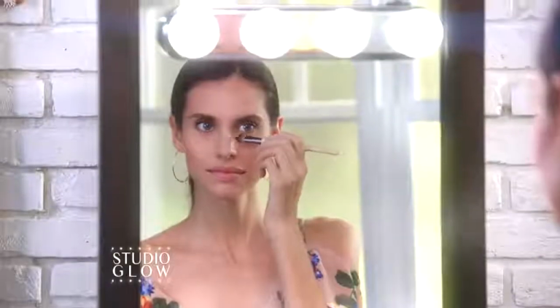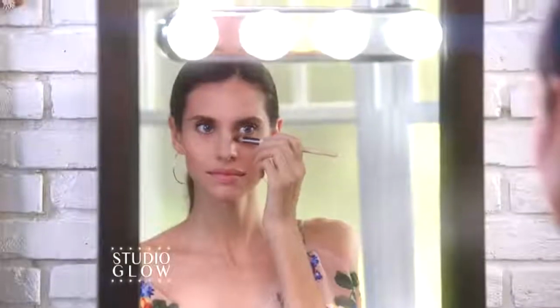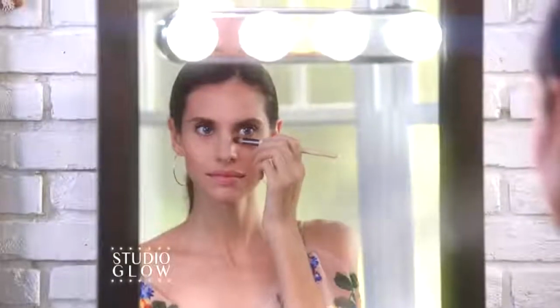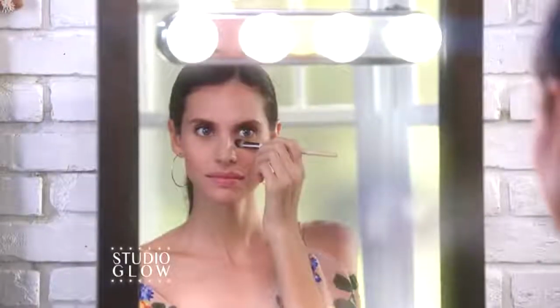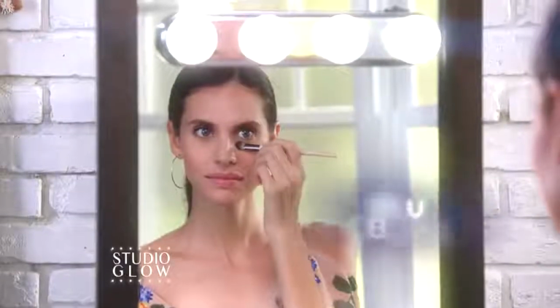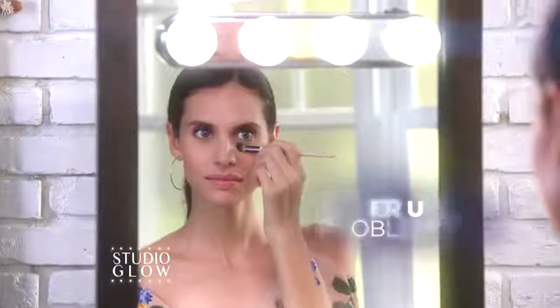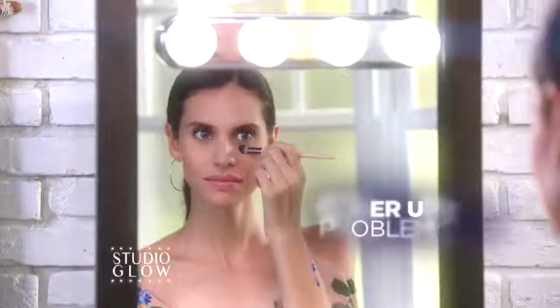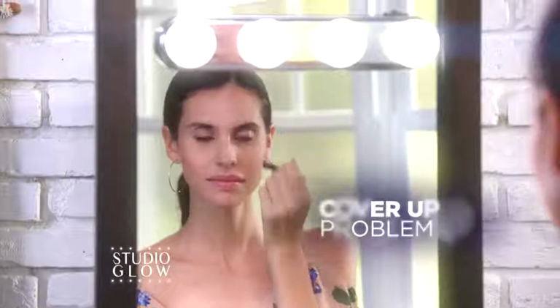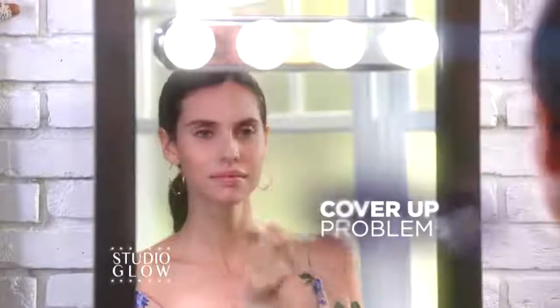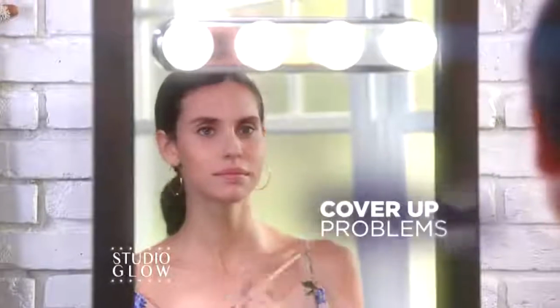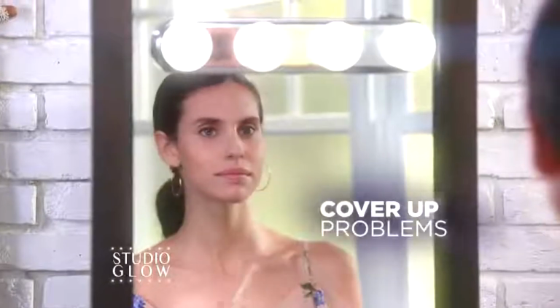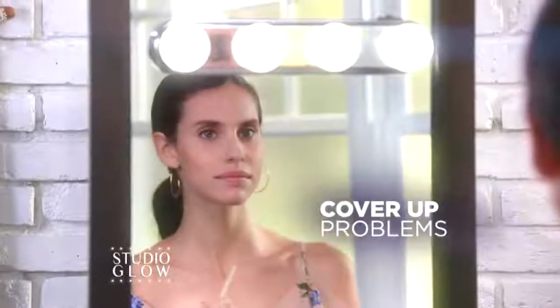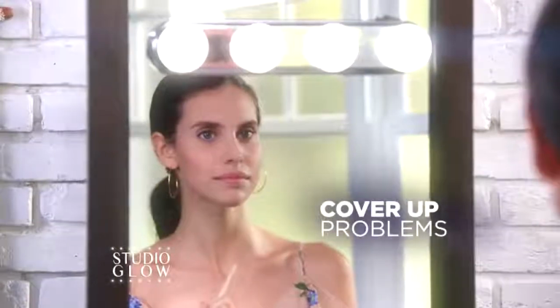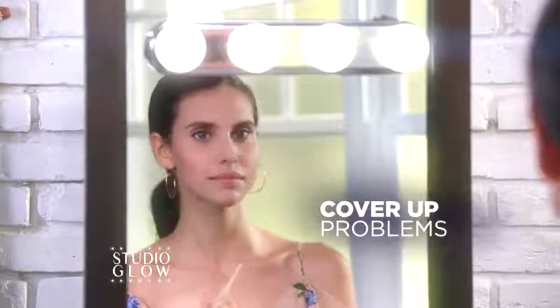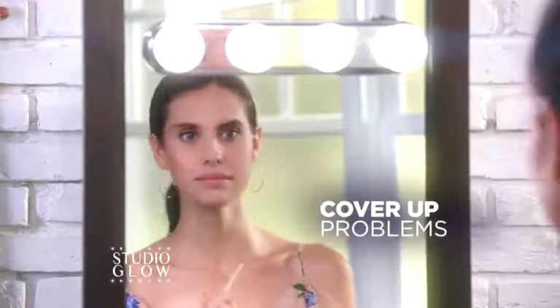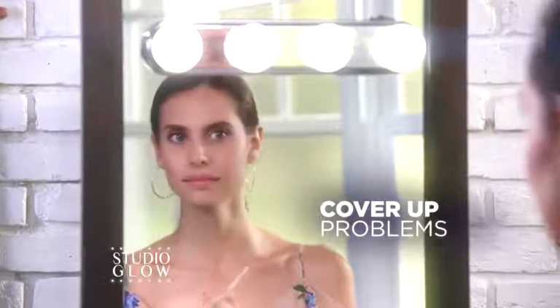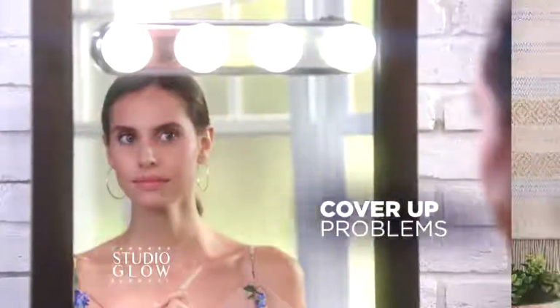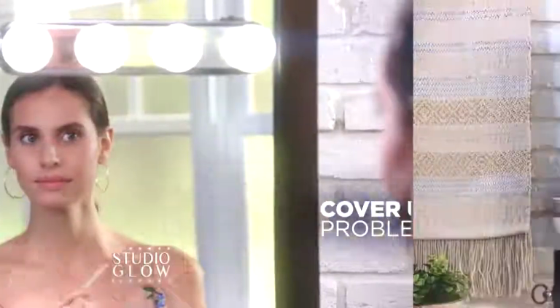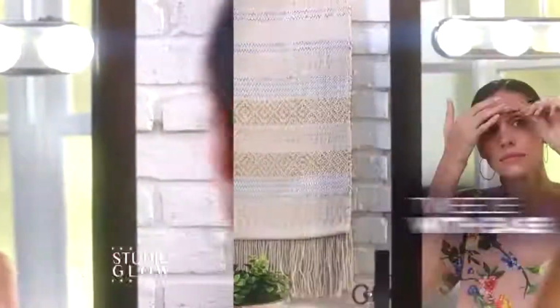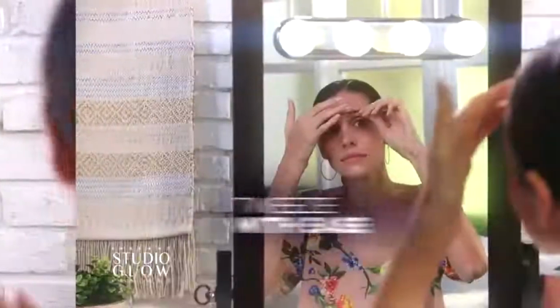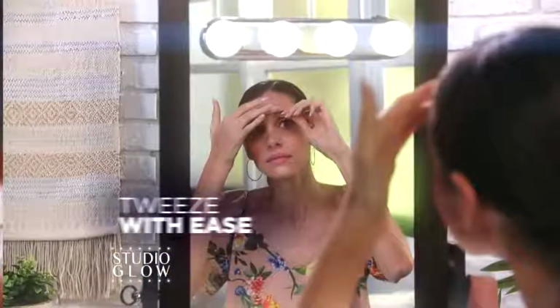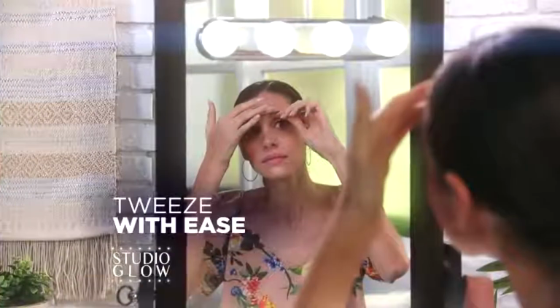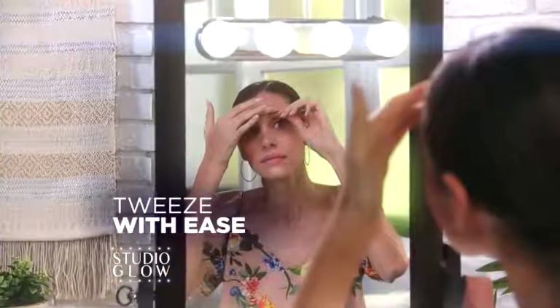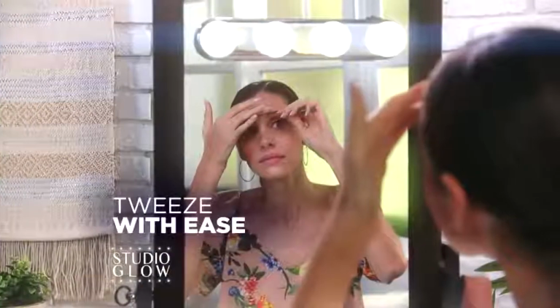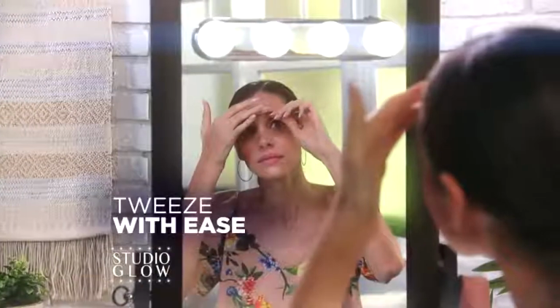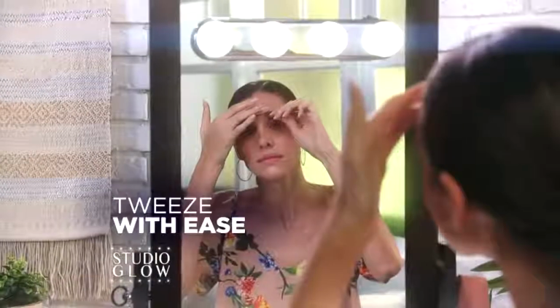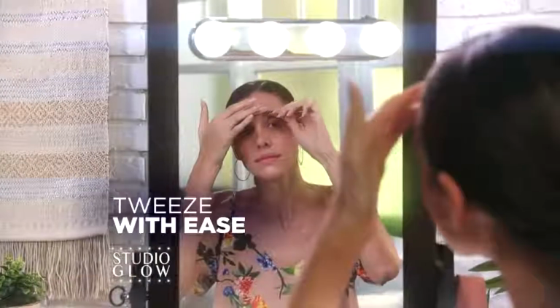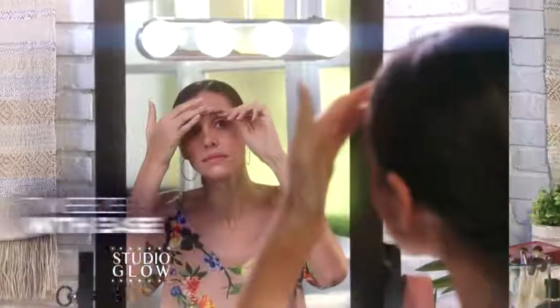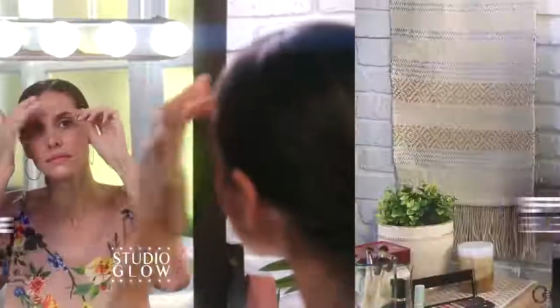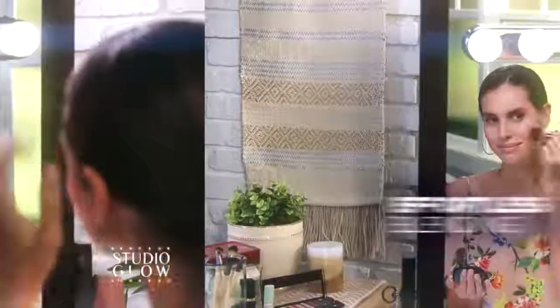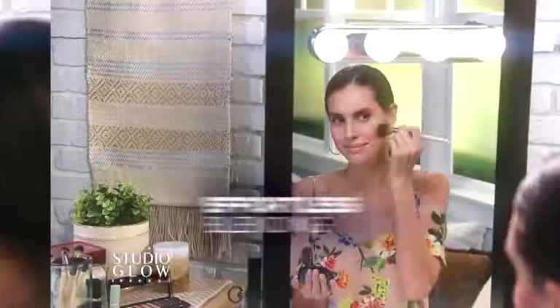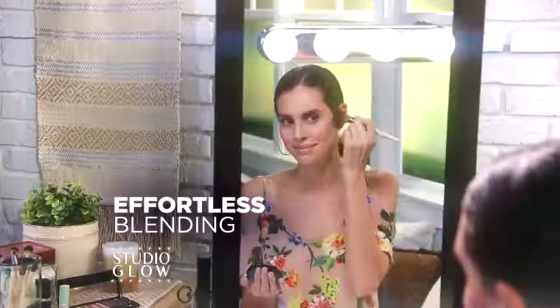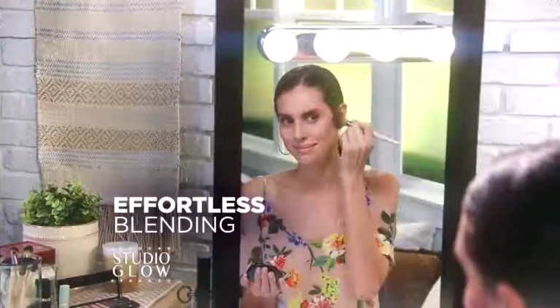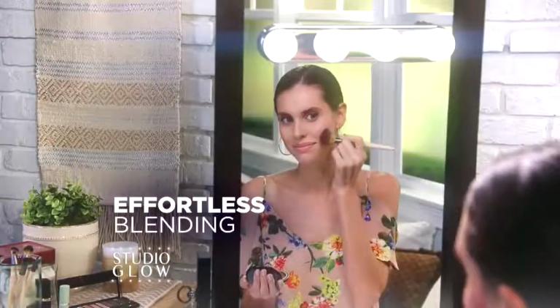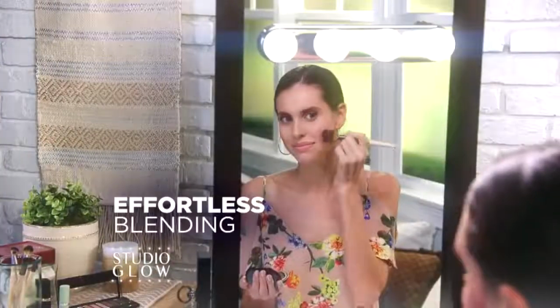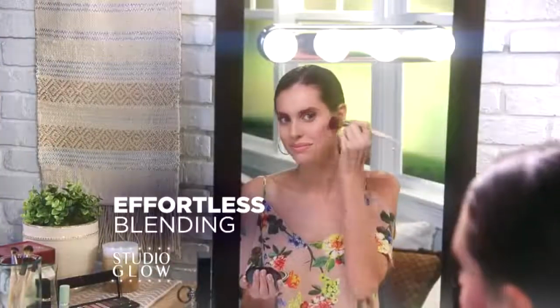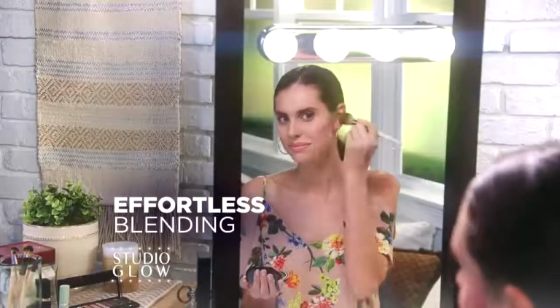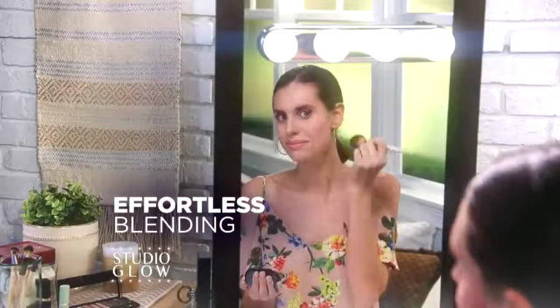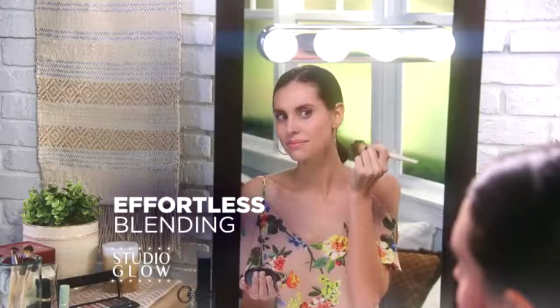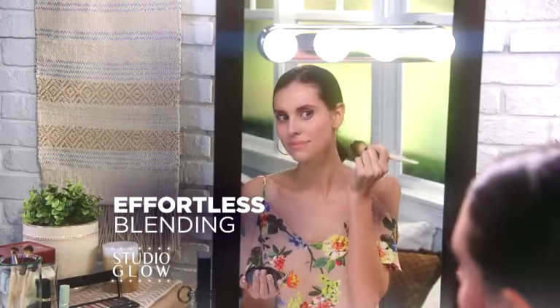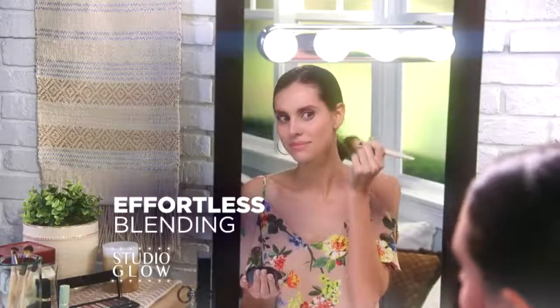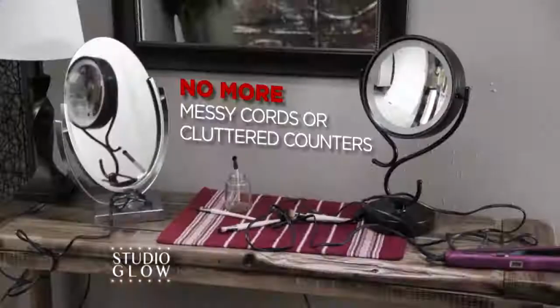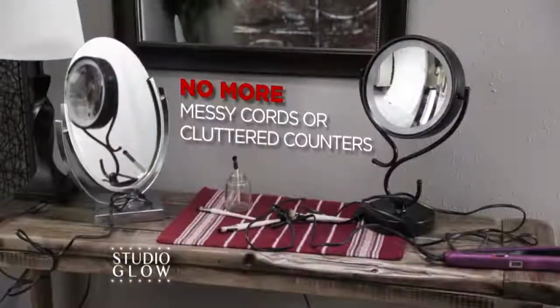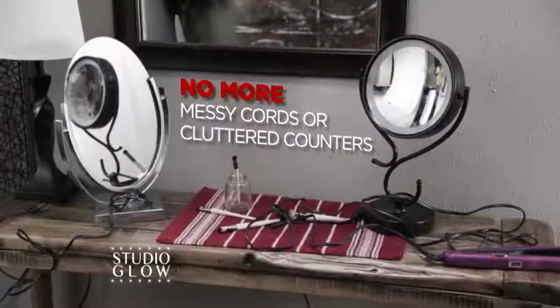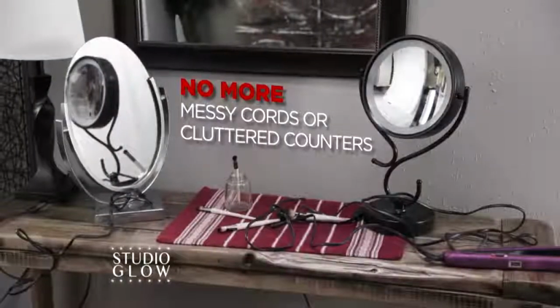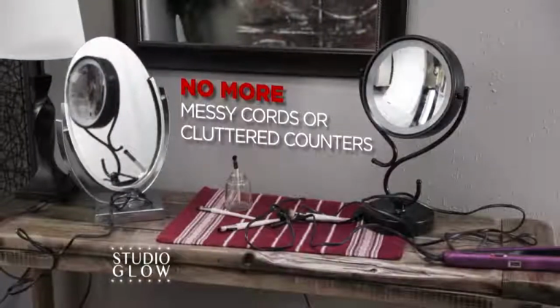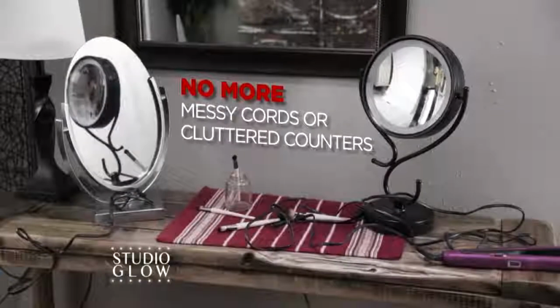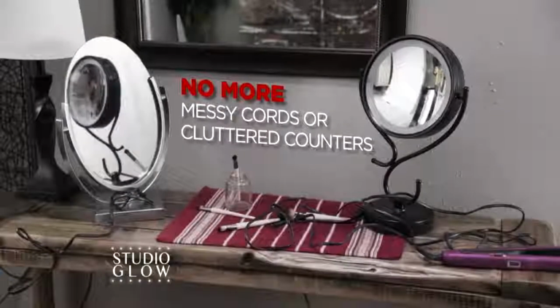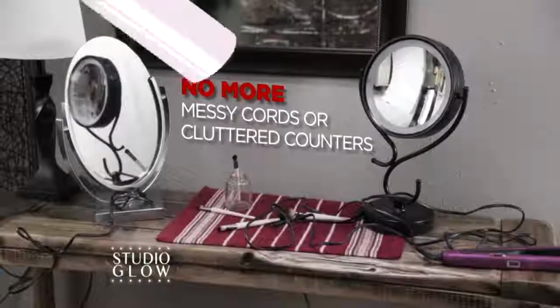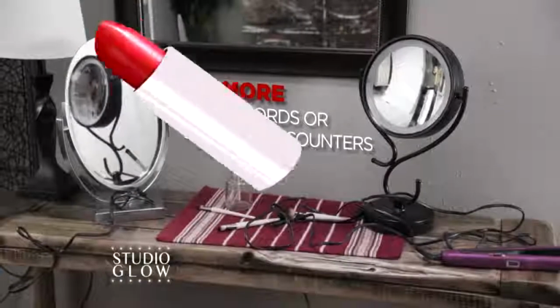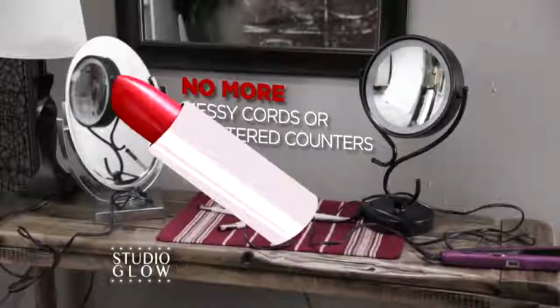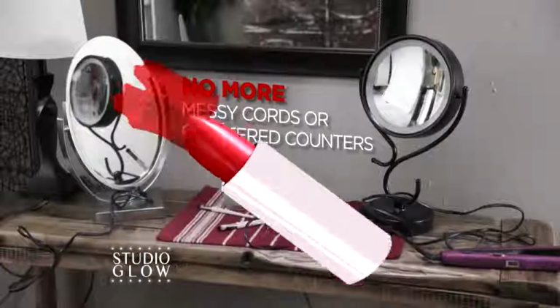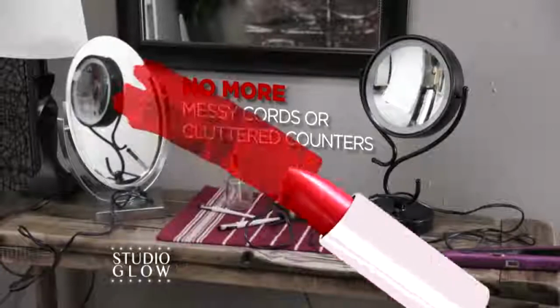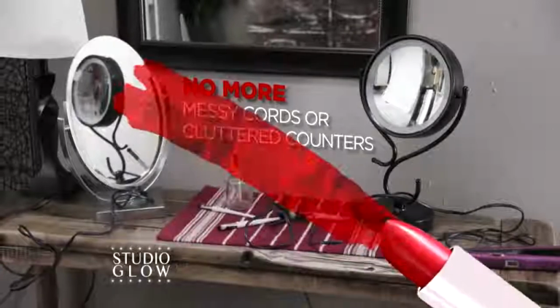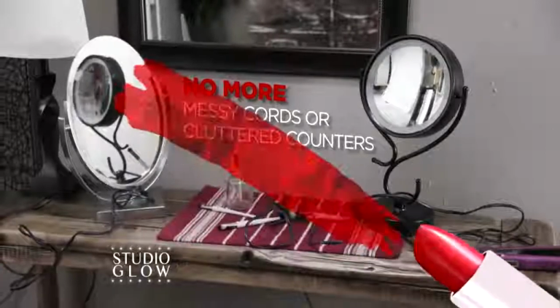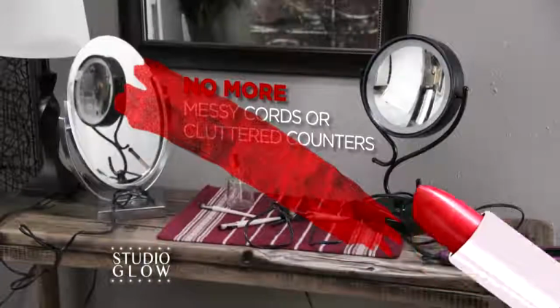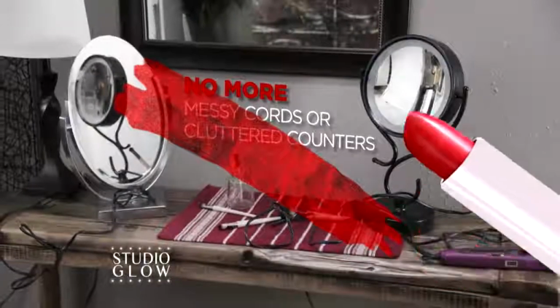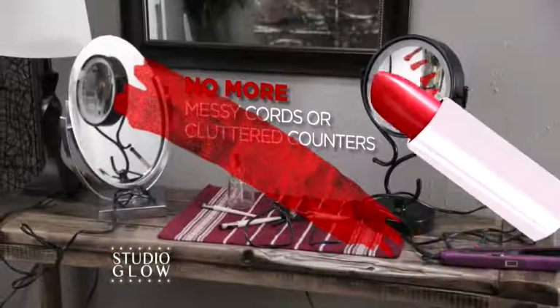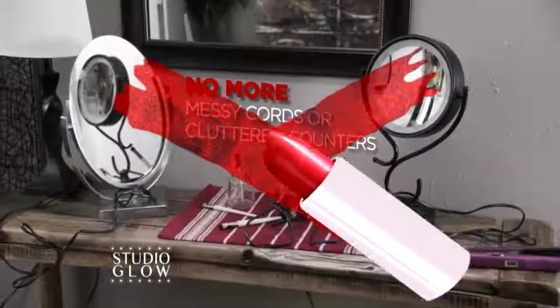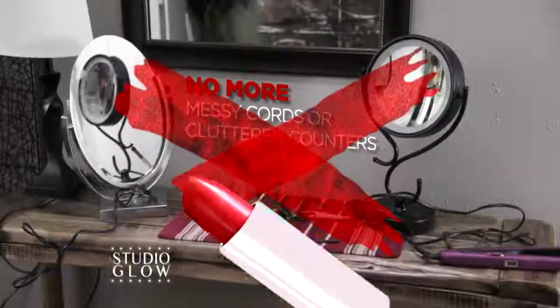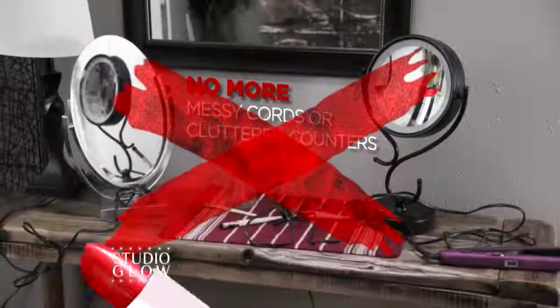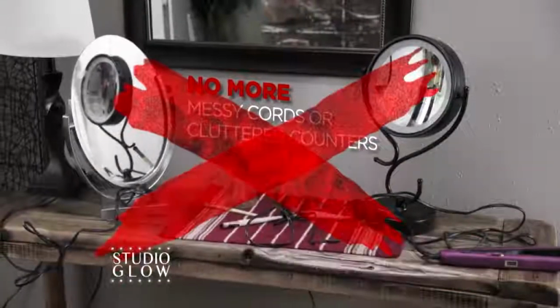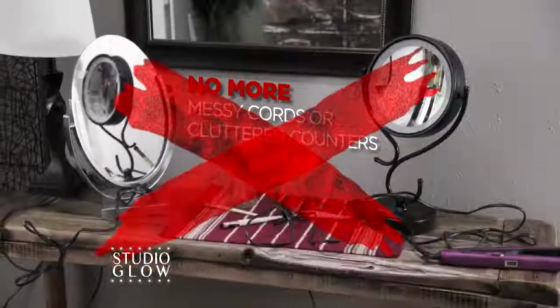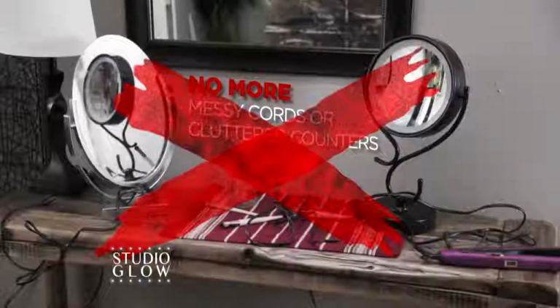Now easily cover up those problem spots, tweeze with ease, or blend effortlessly. With no more messy cords or cluttered counters,